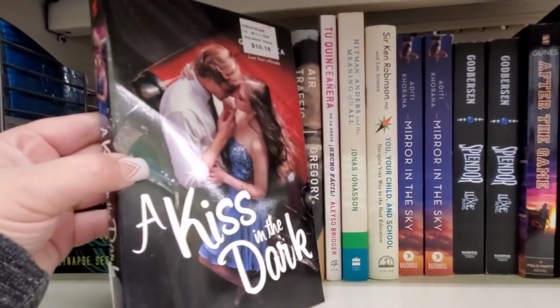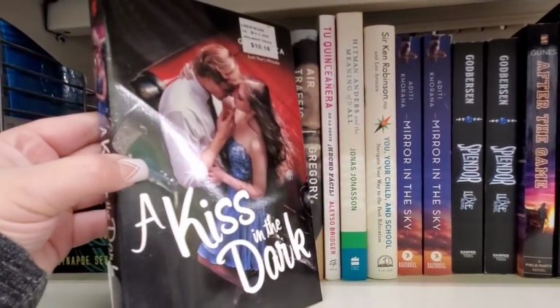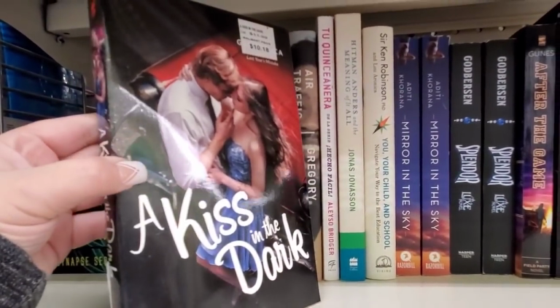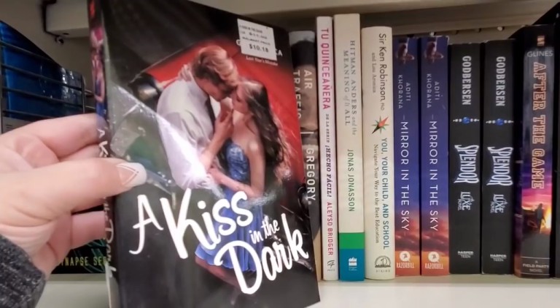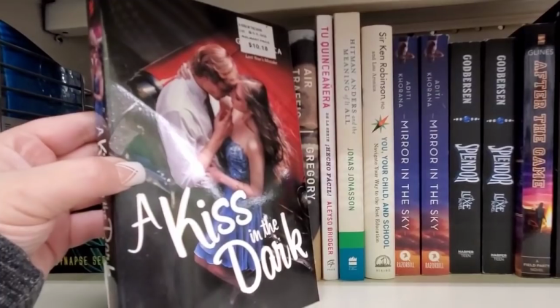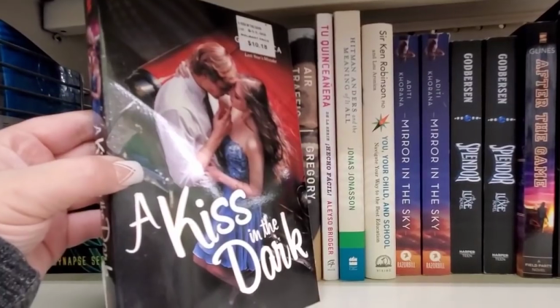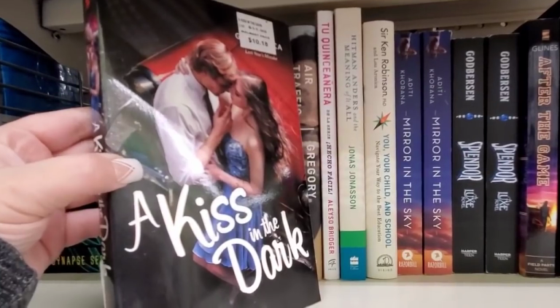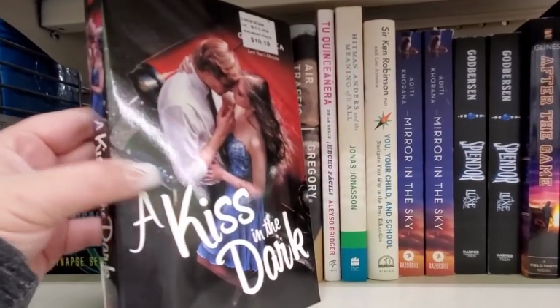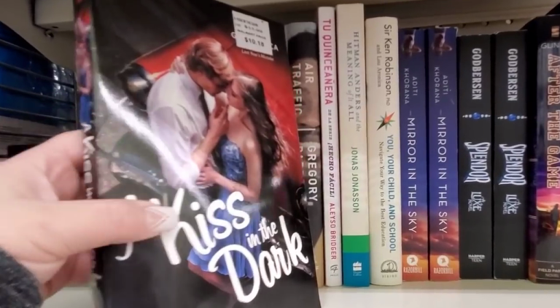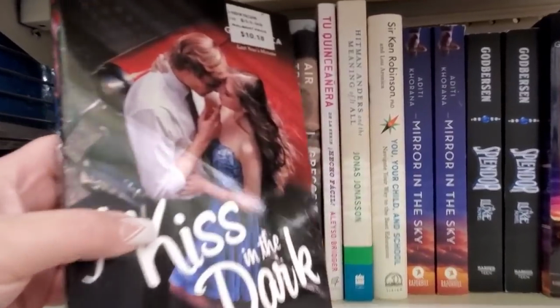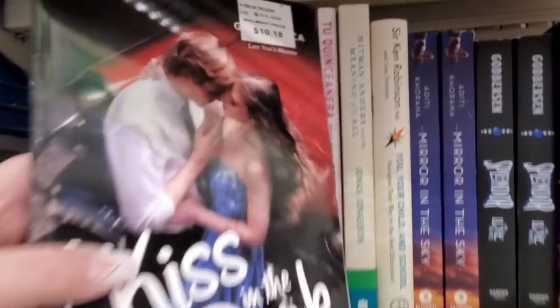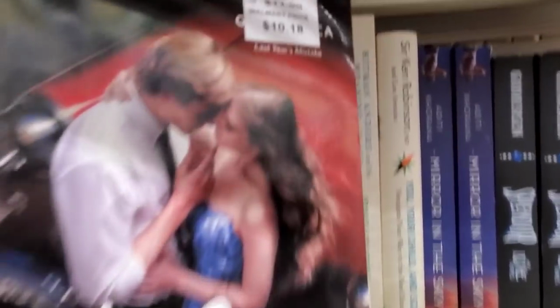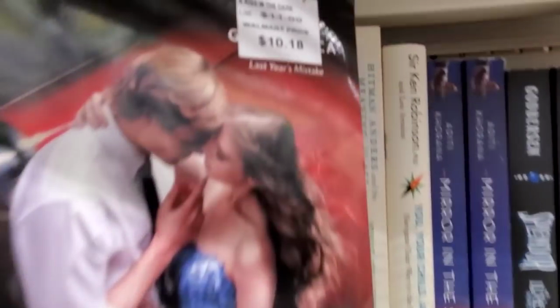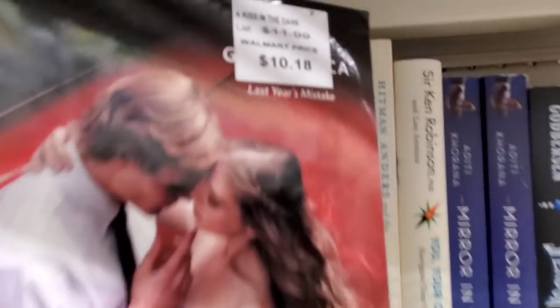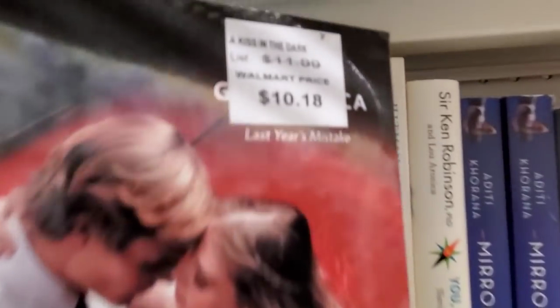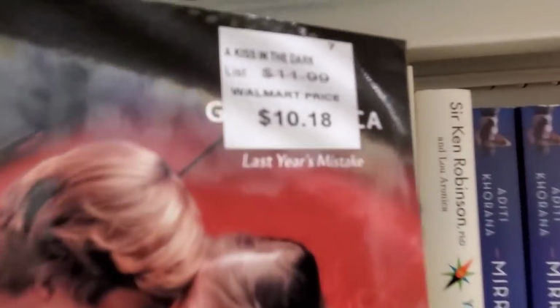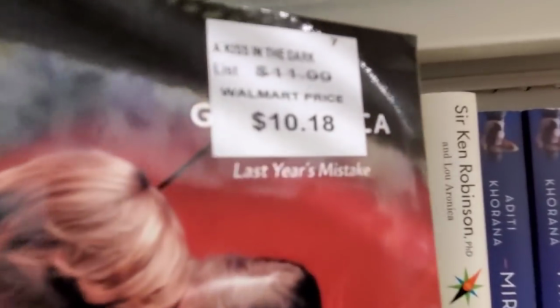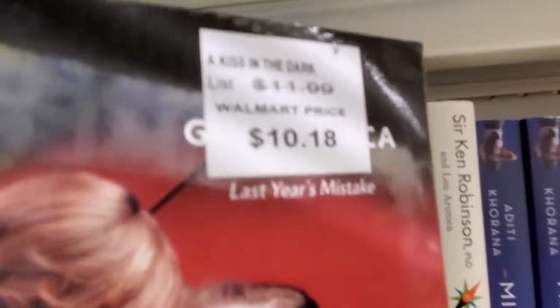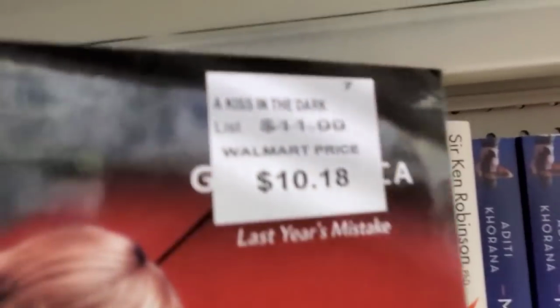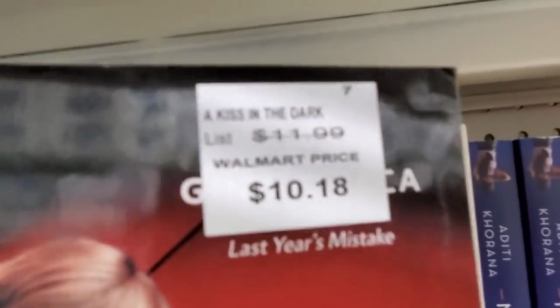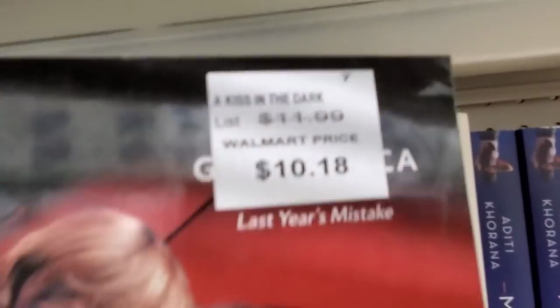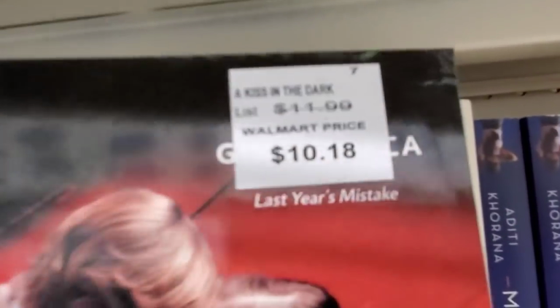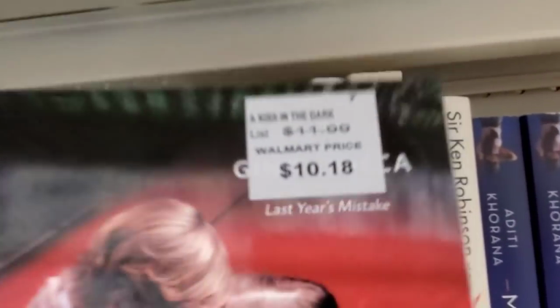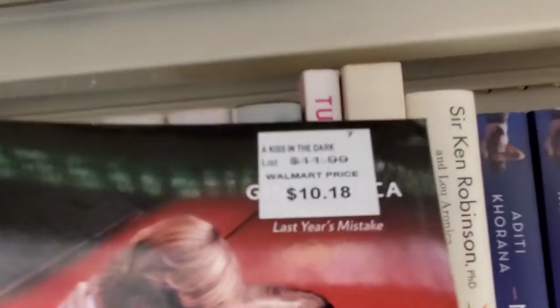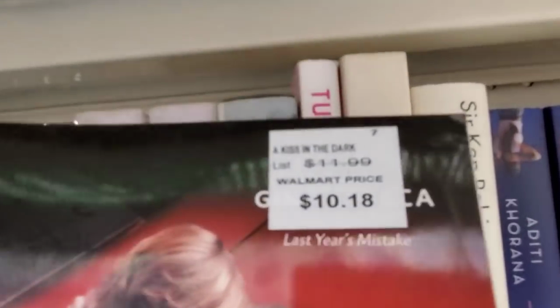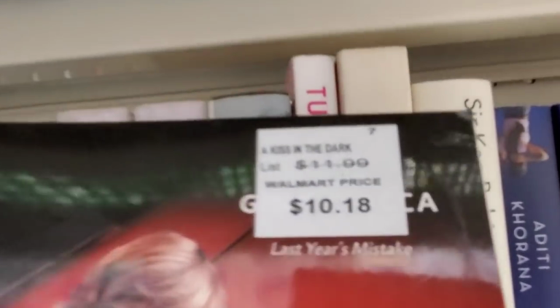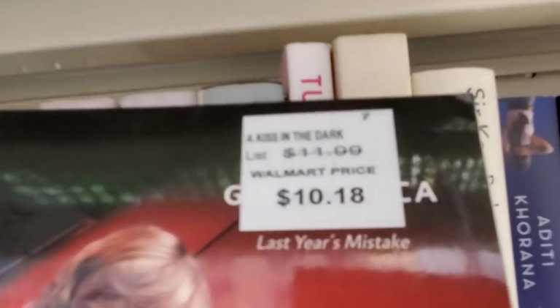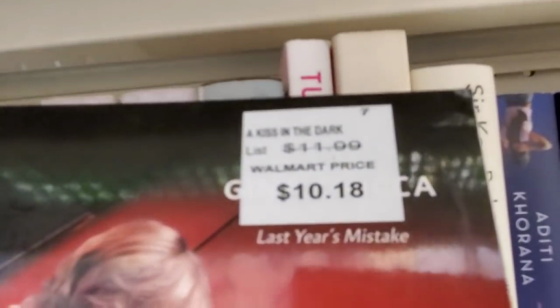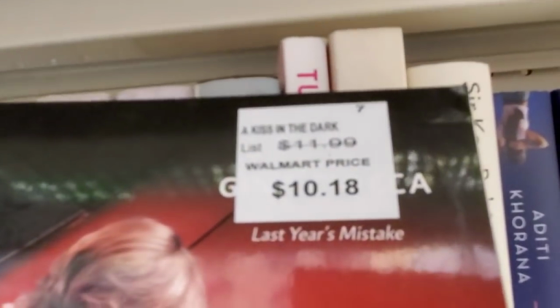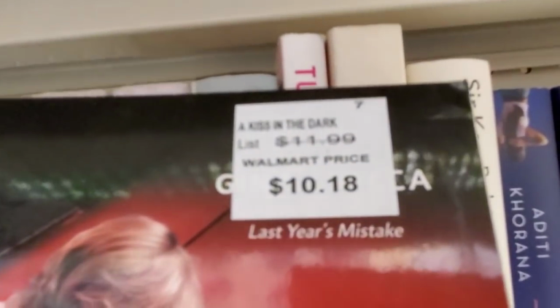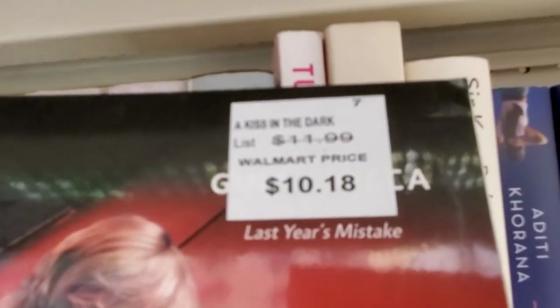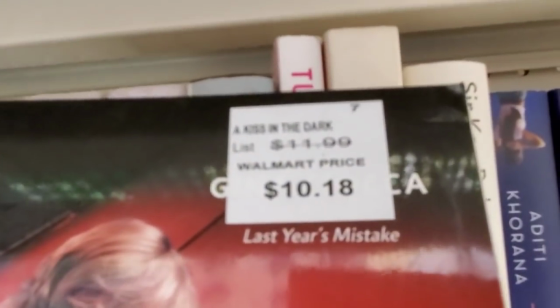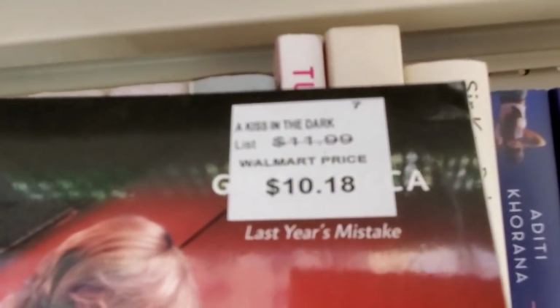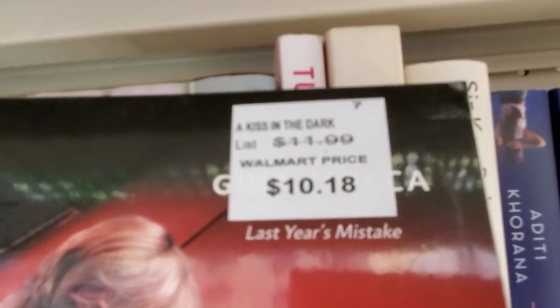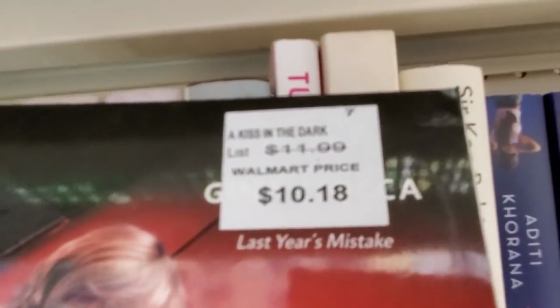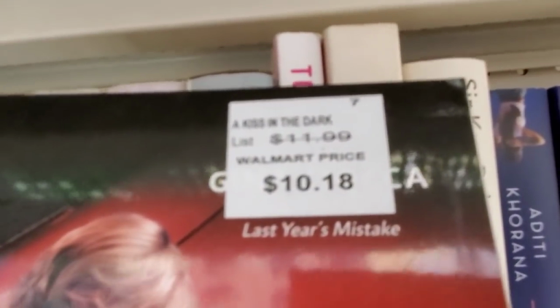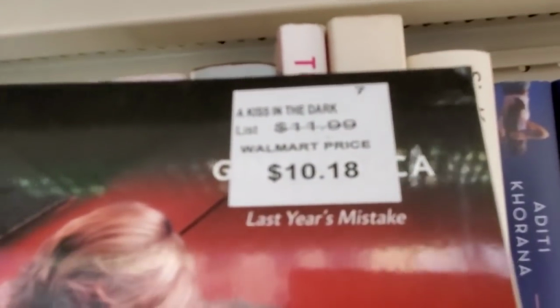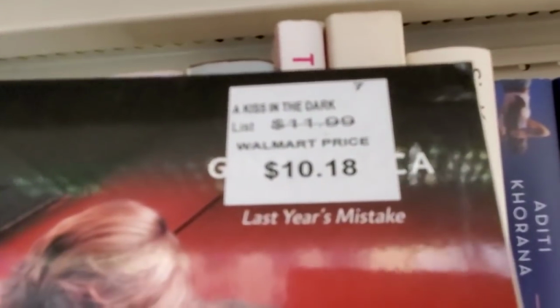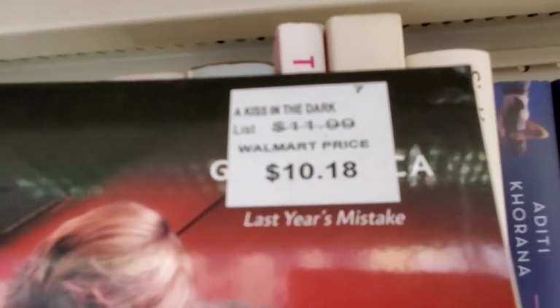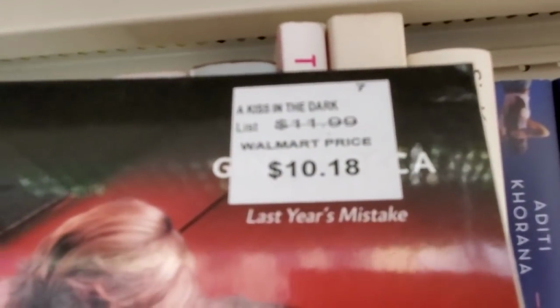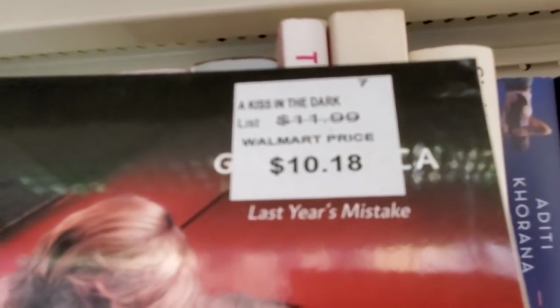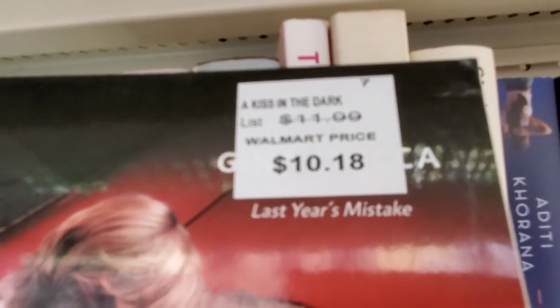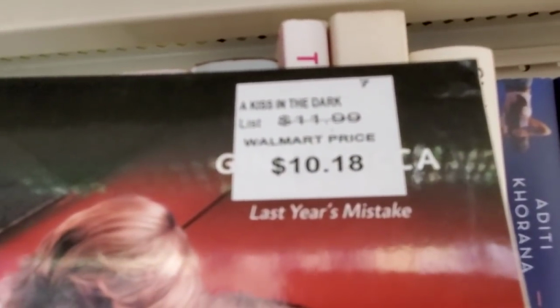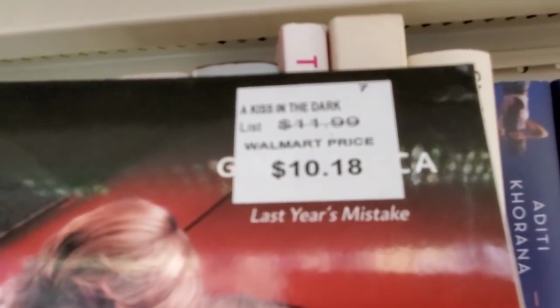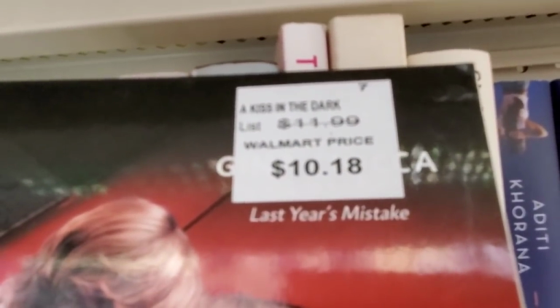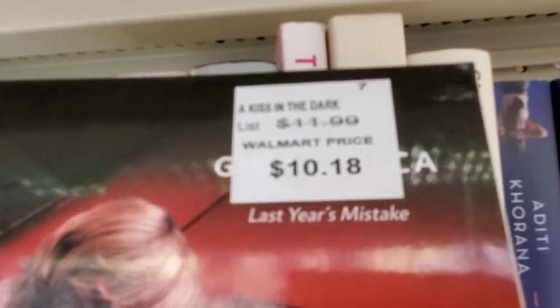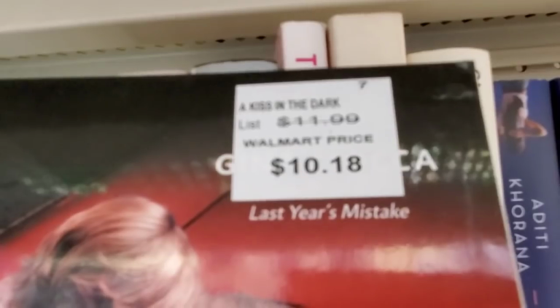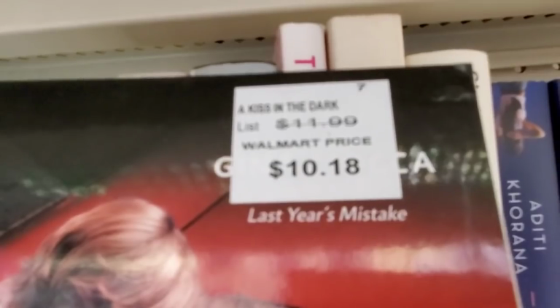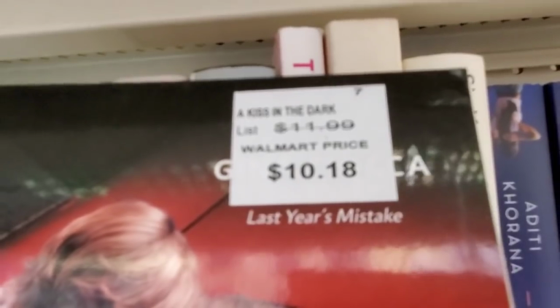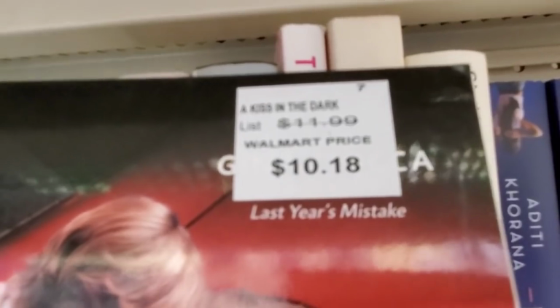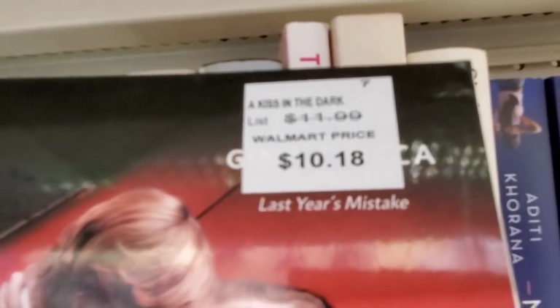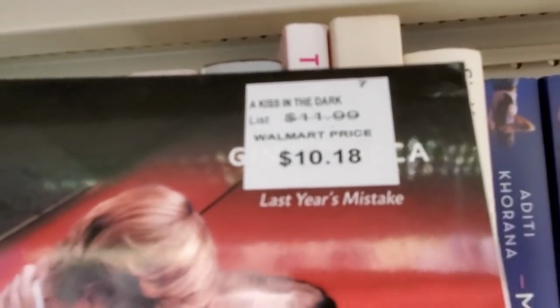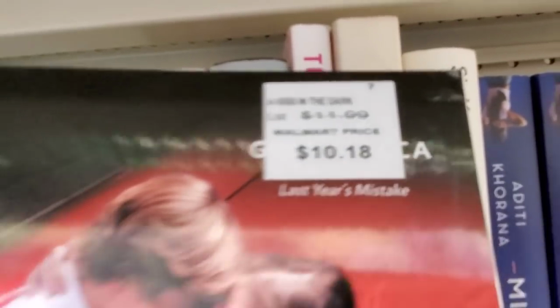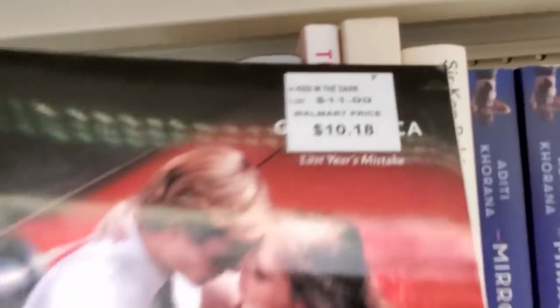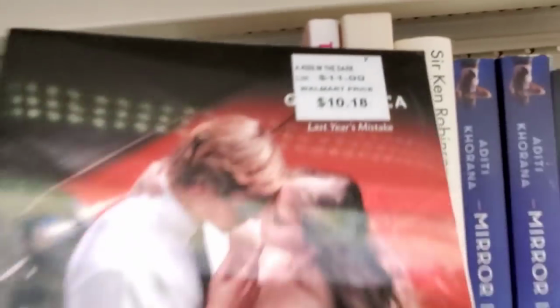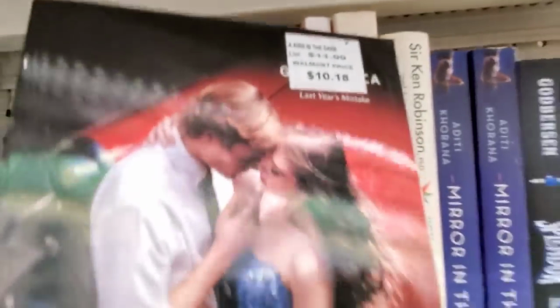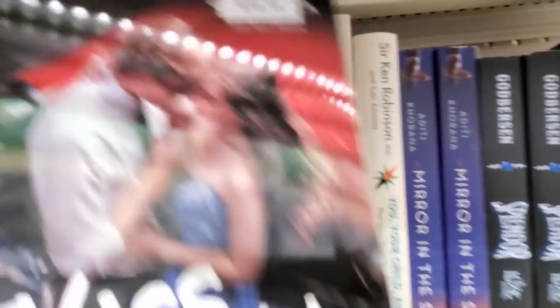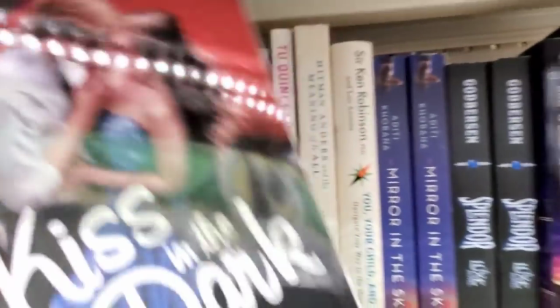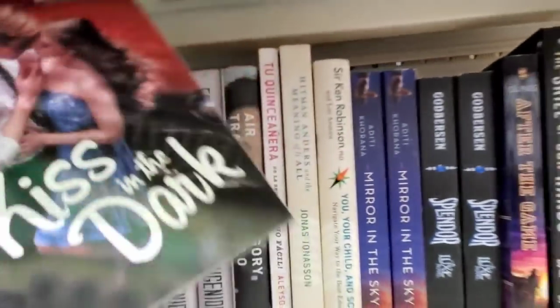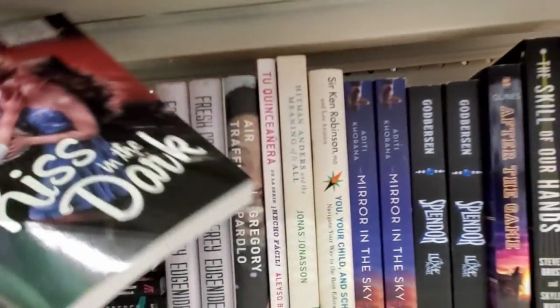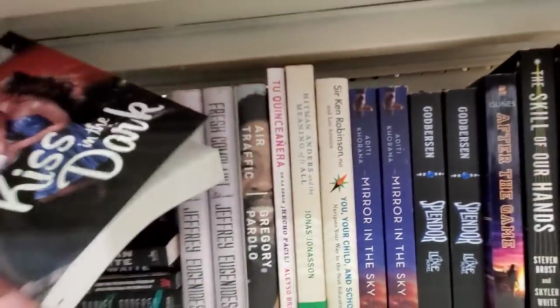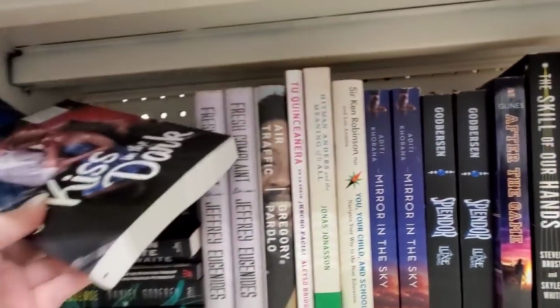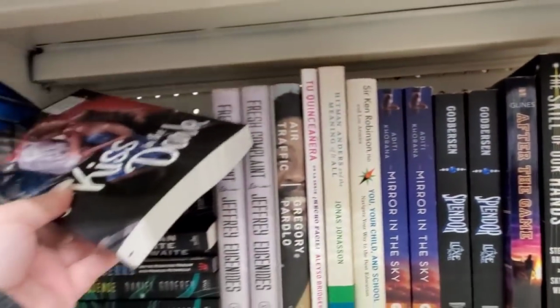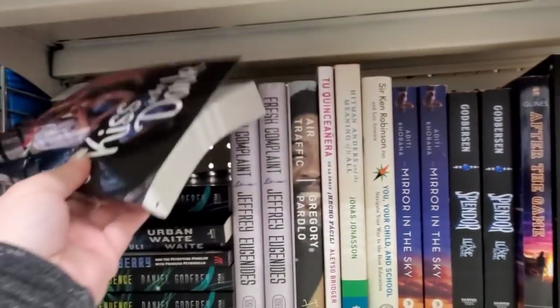Ooh, spicy — 'A Kiss in the Dark.' It was from Walmart — $10-18 at Wally World.